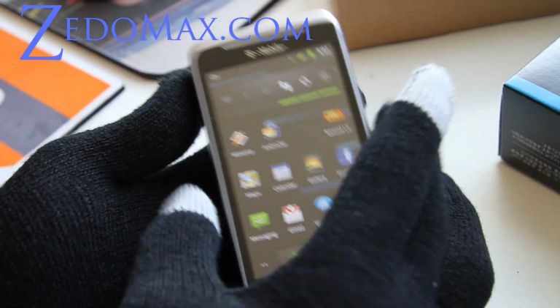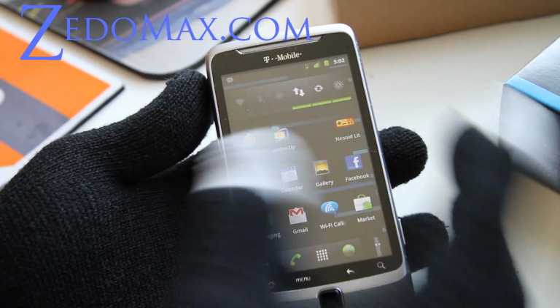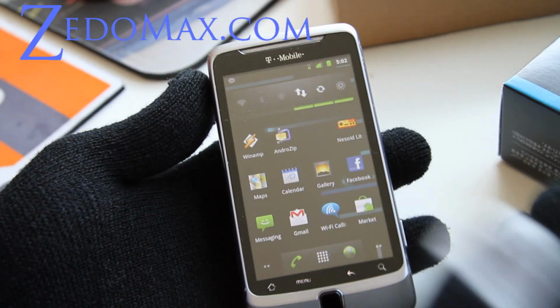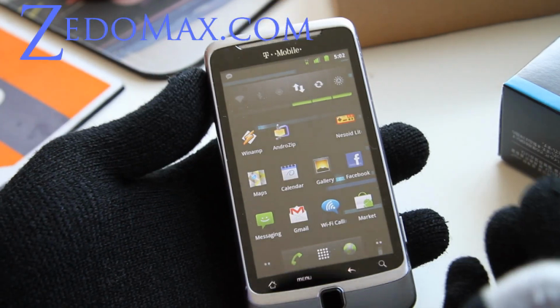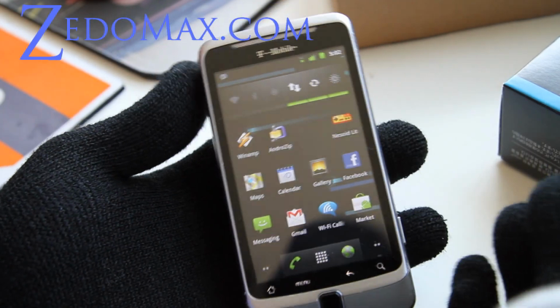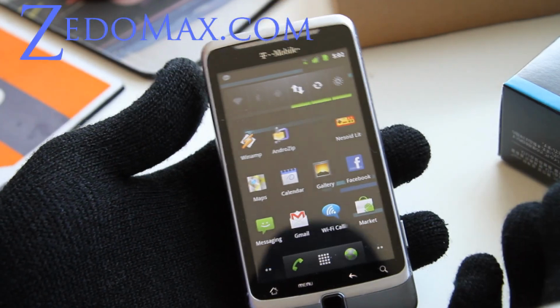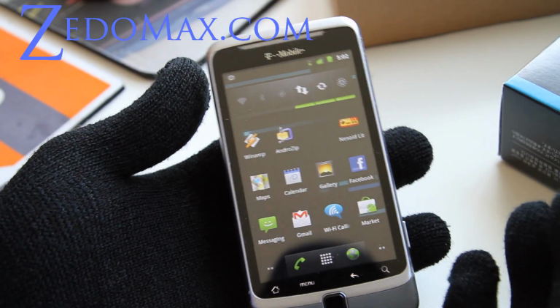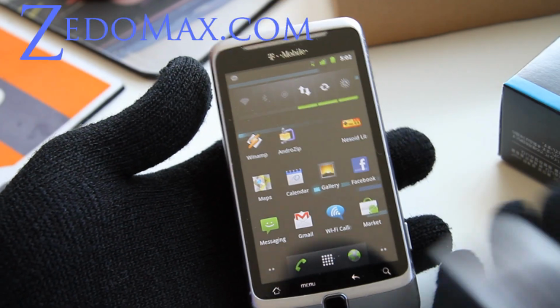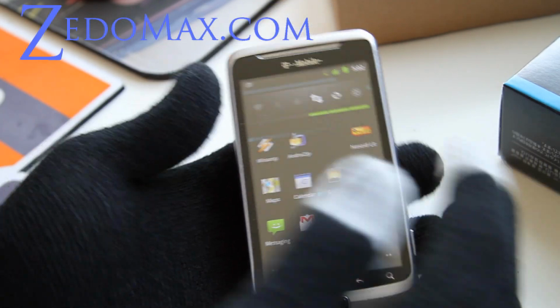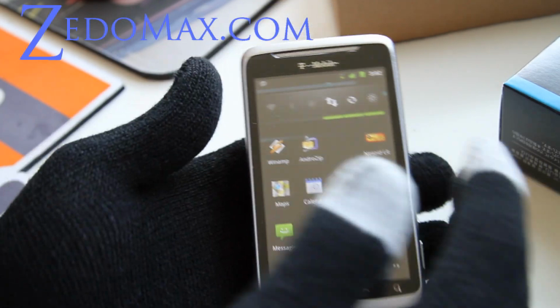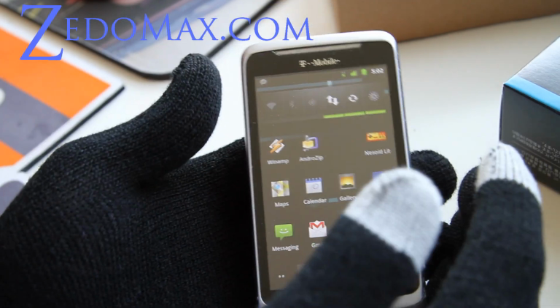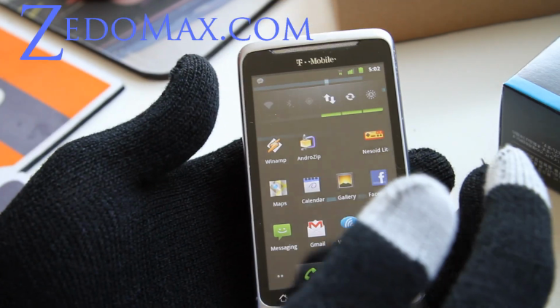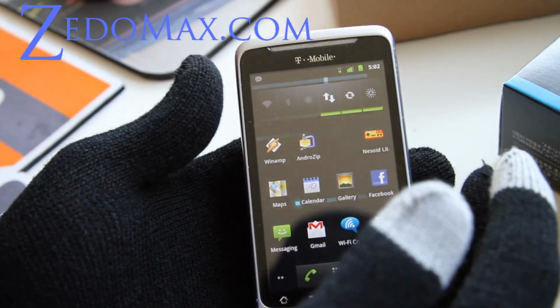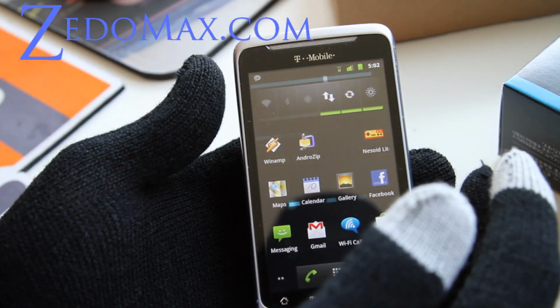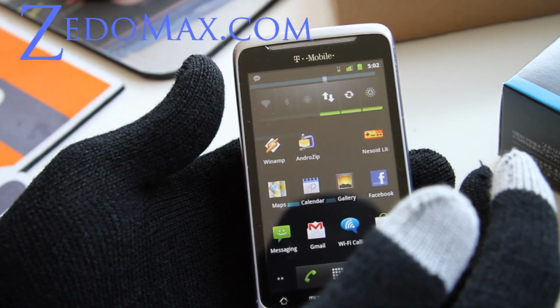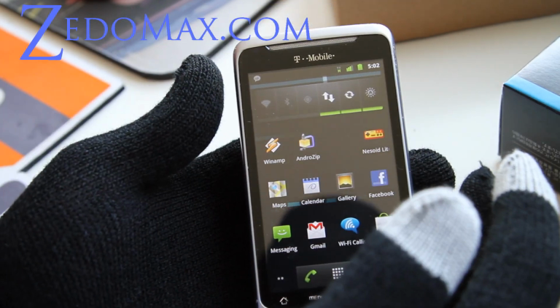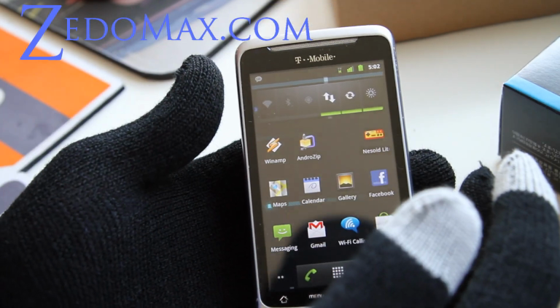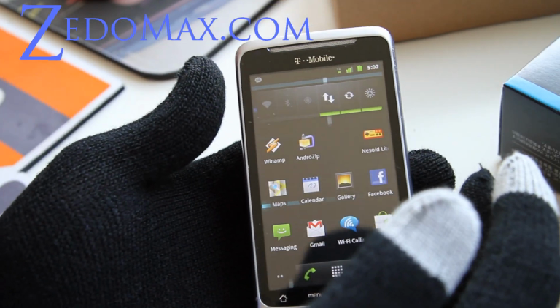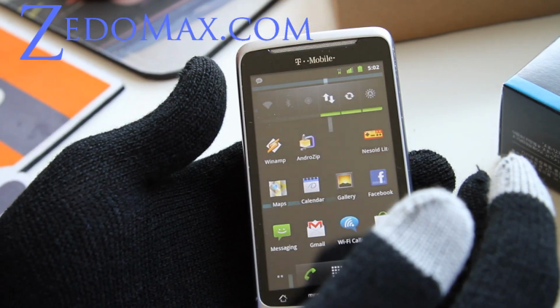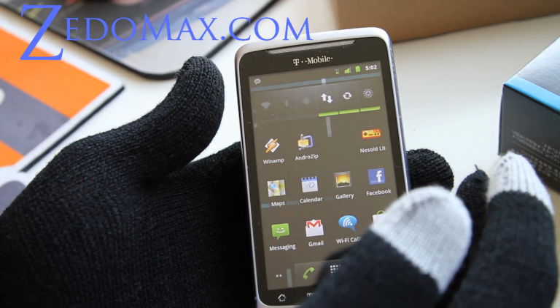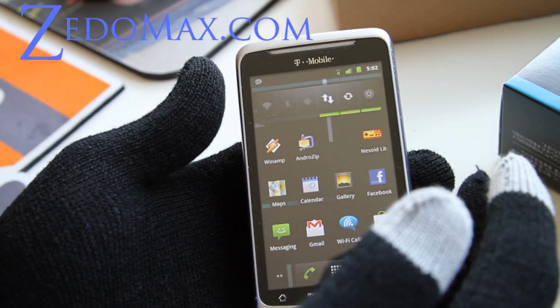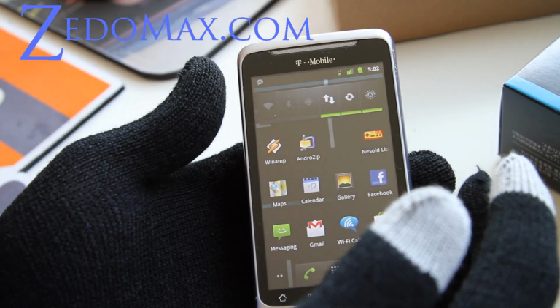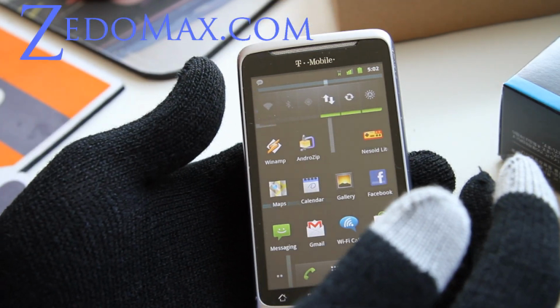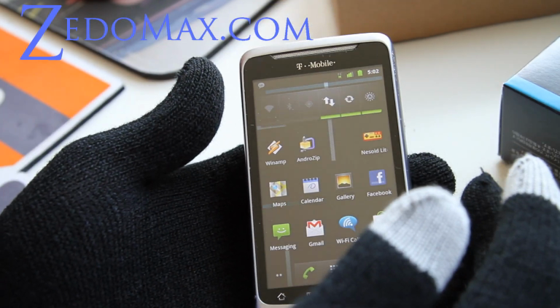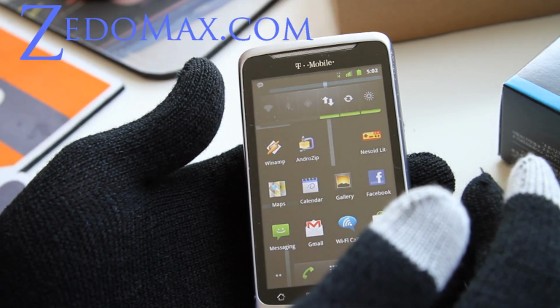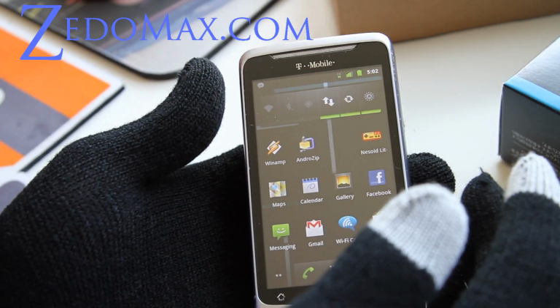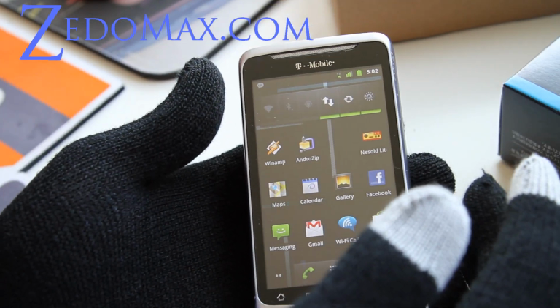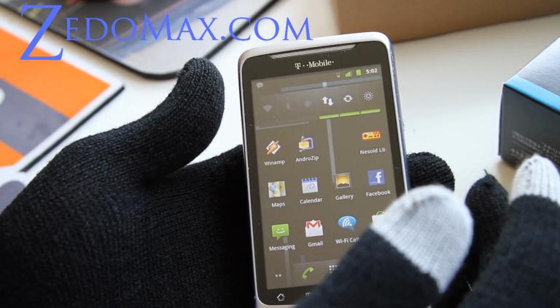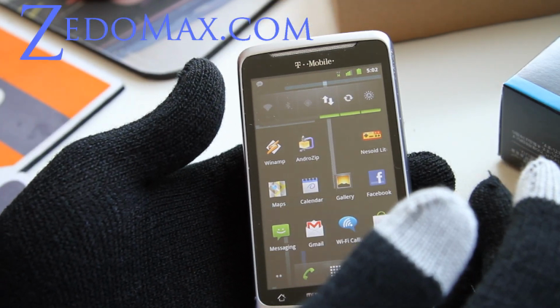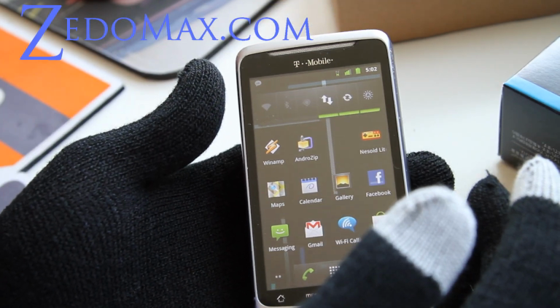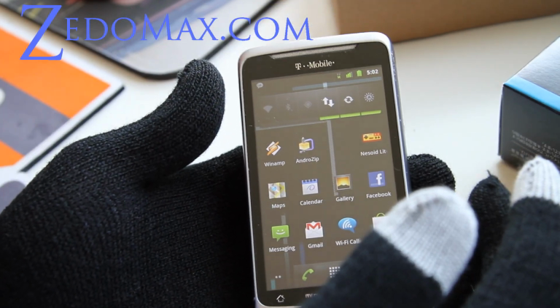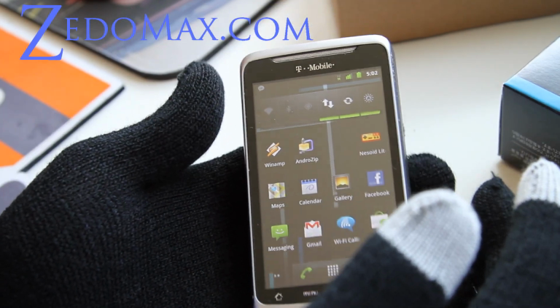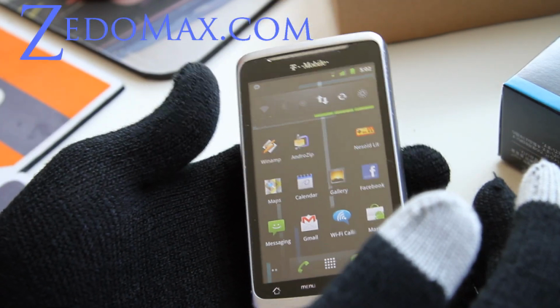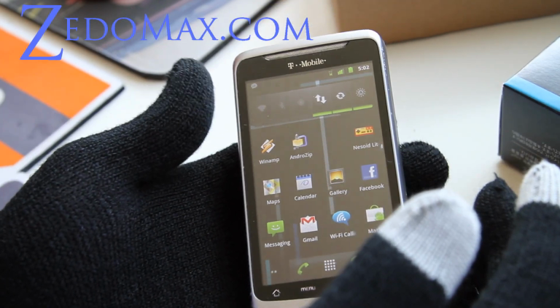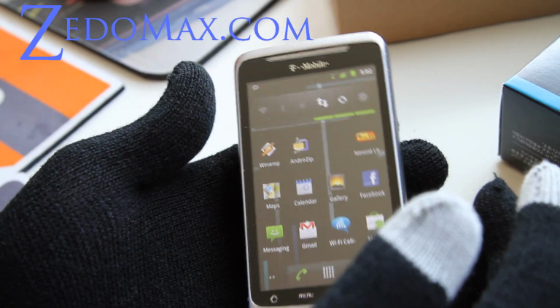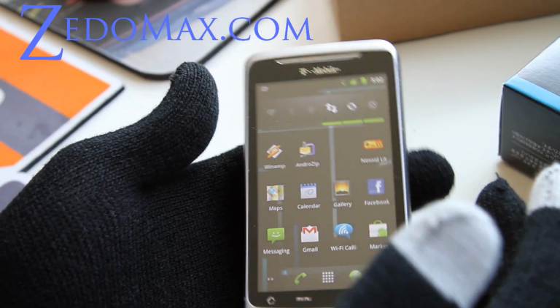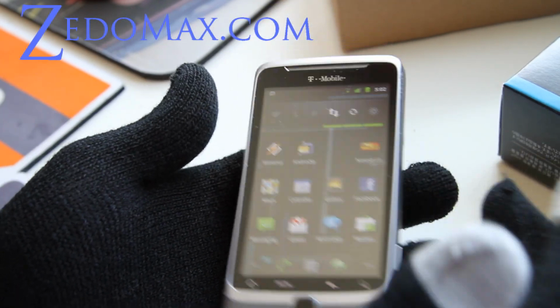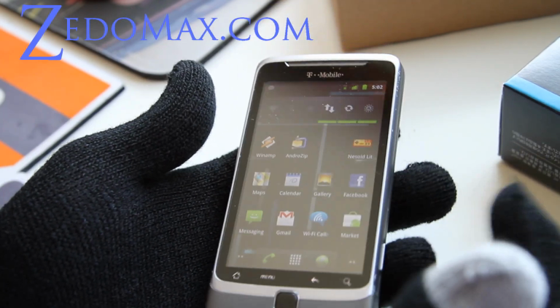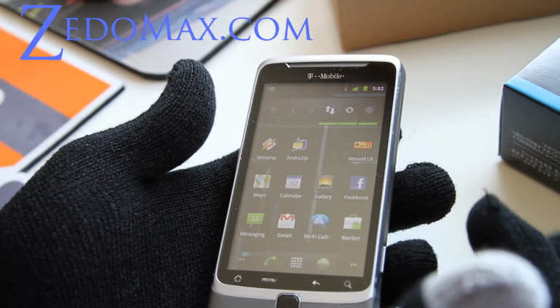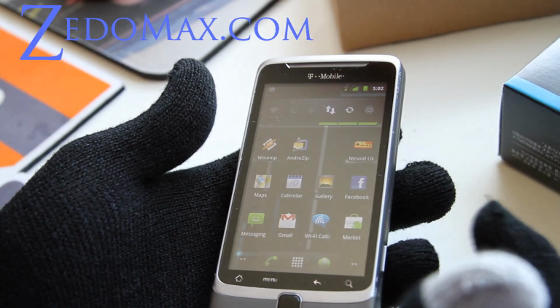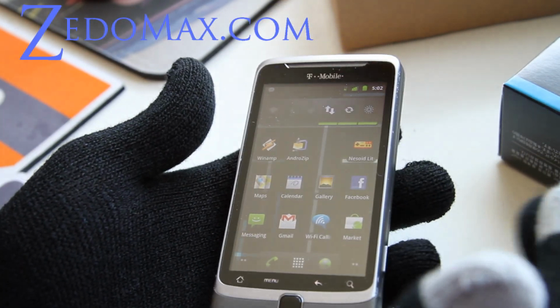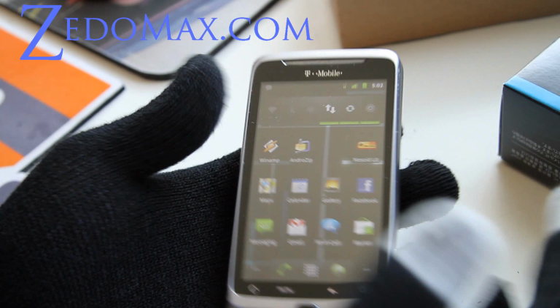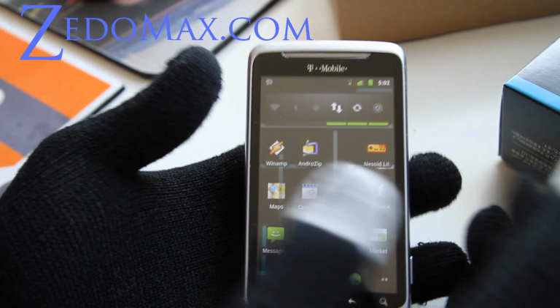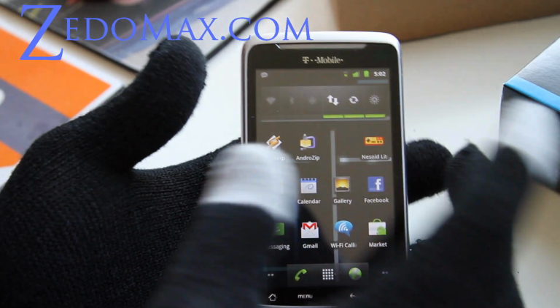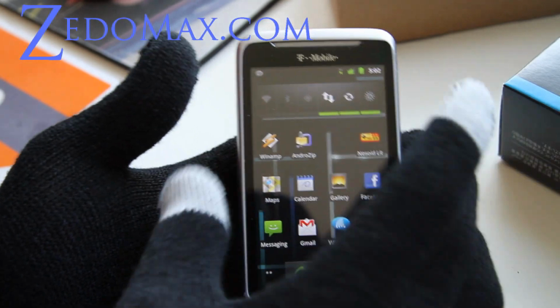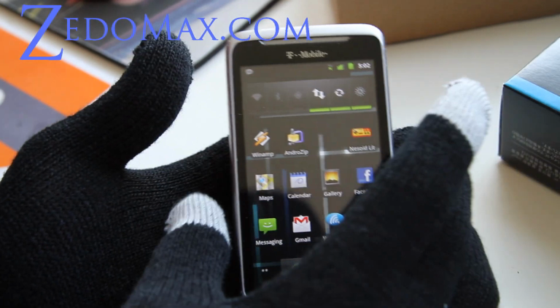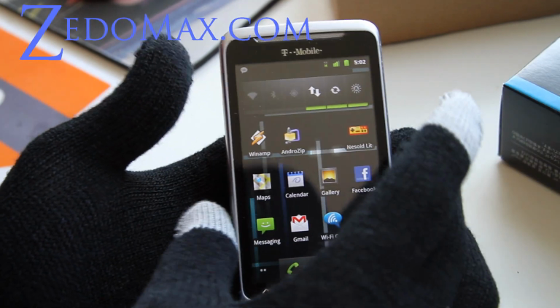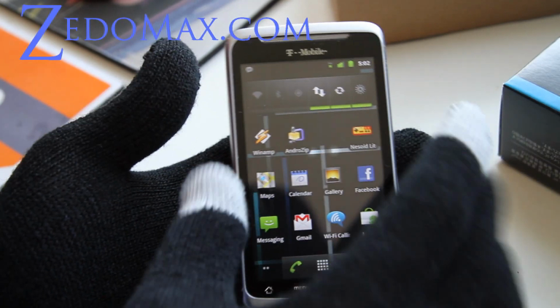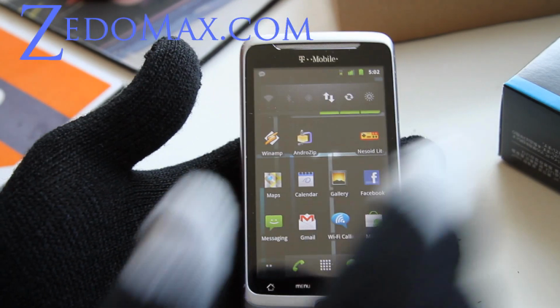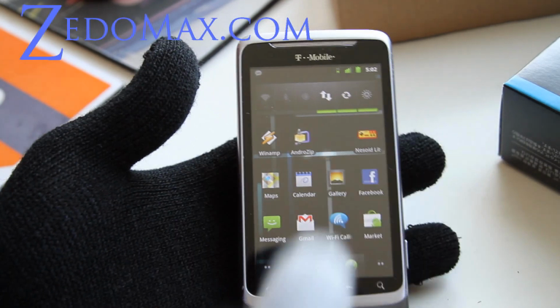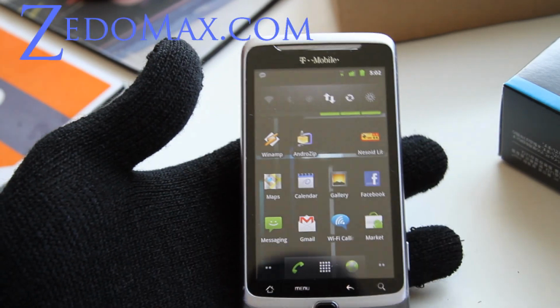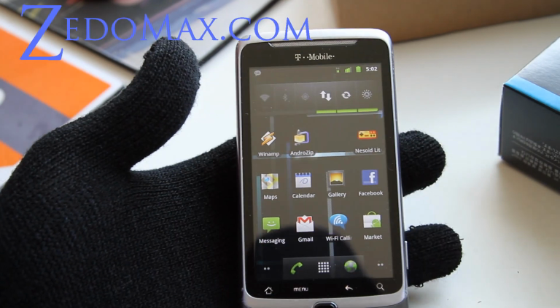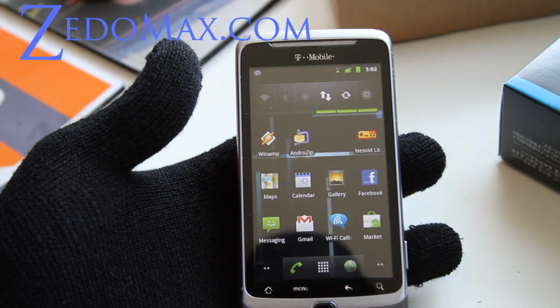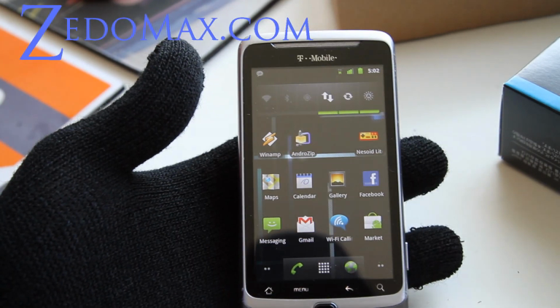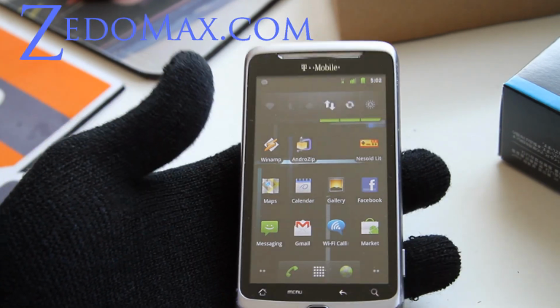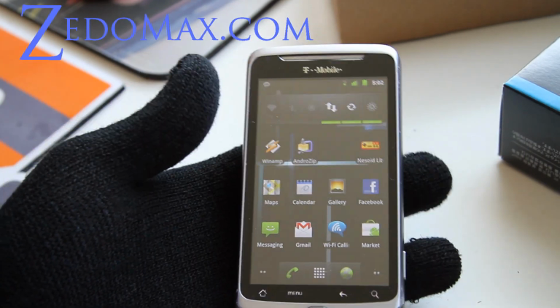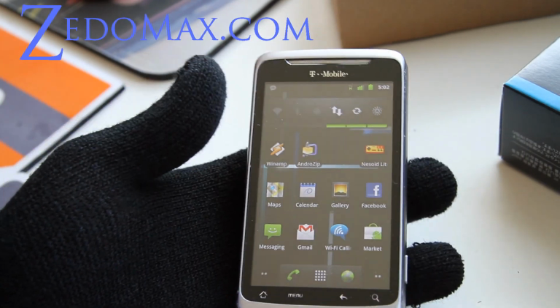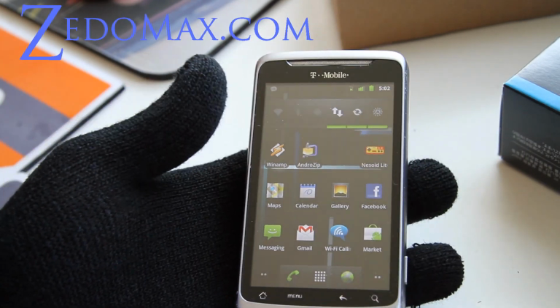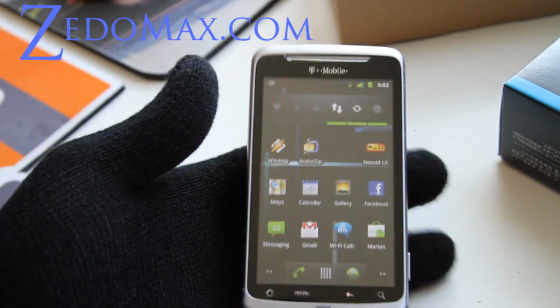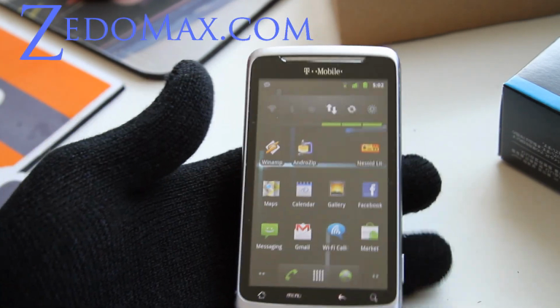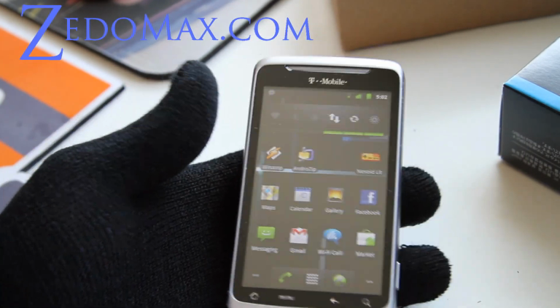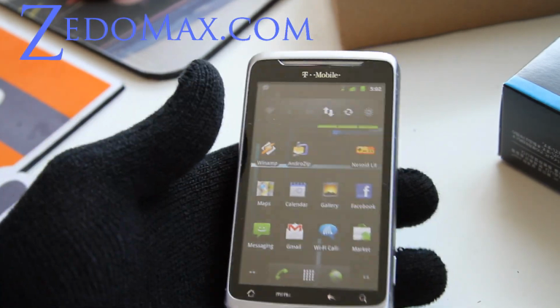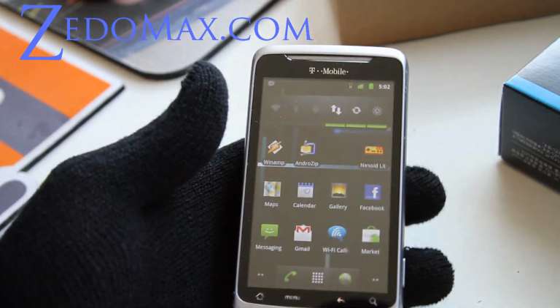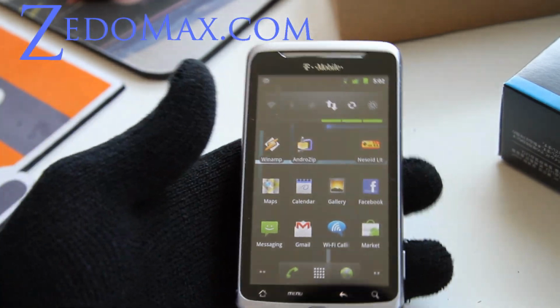And I have more gadgets coming from miniinthebox. So see you all later. Subscribe.